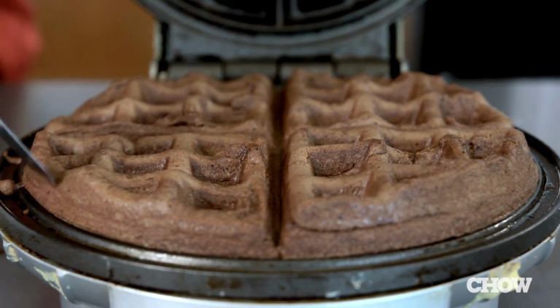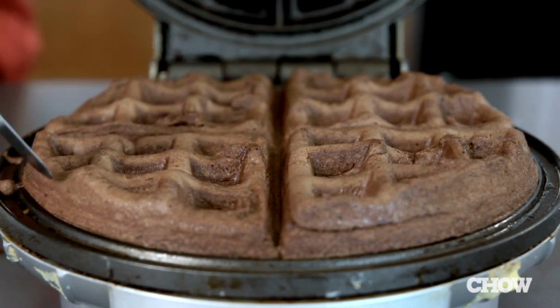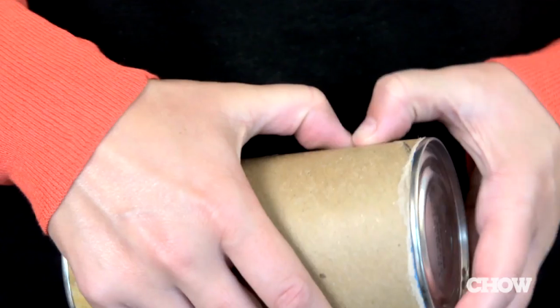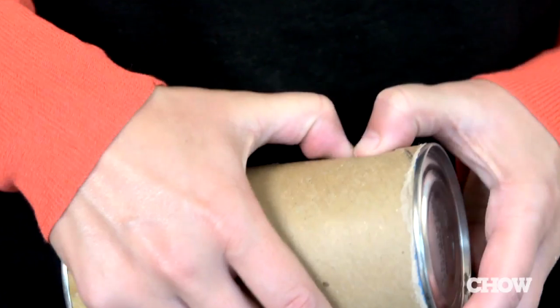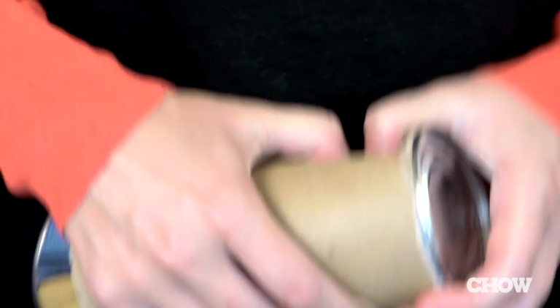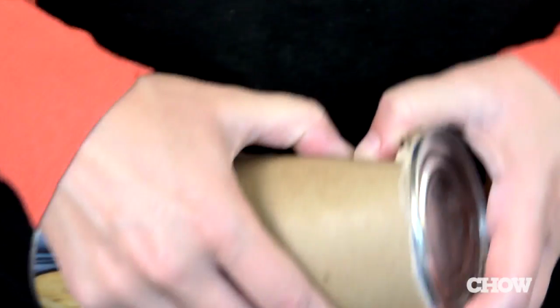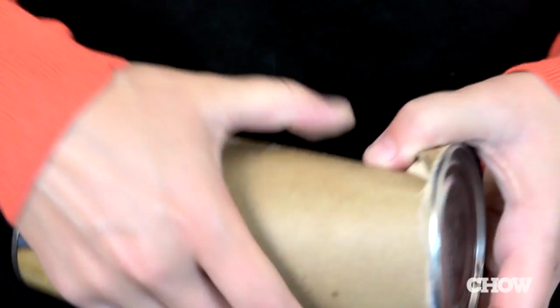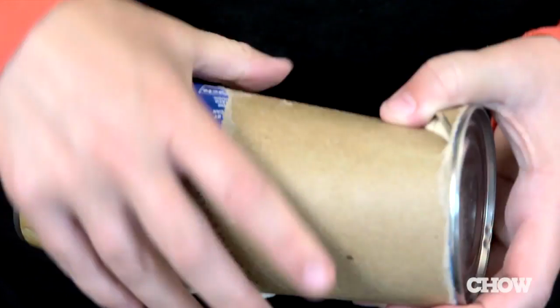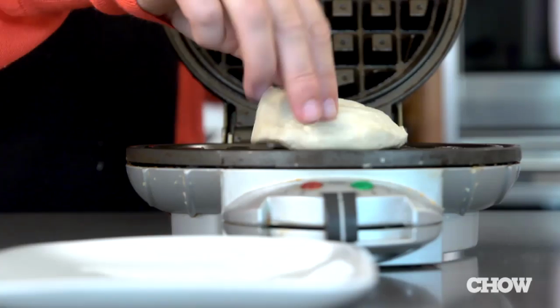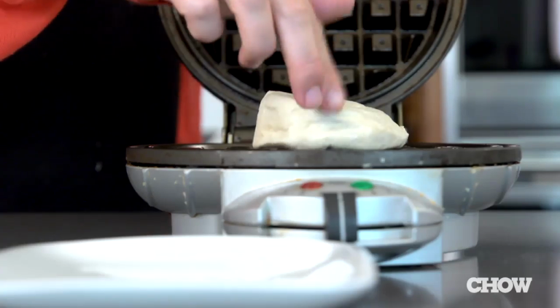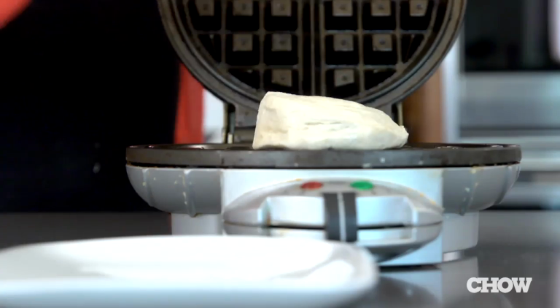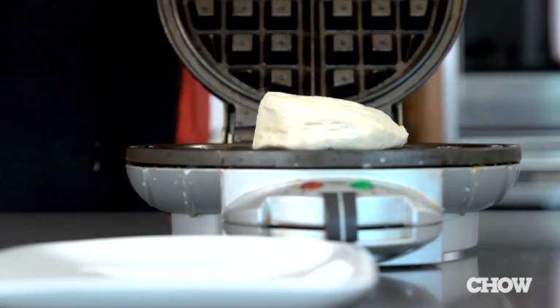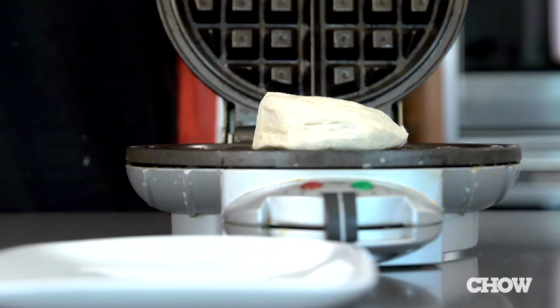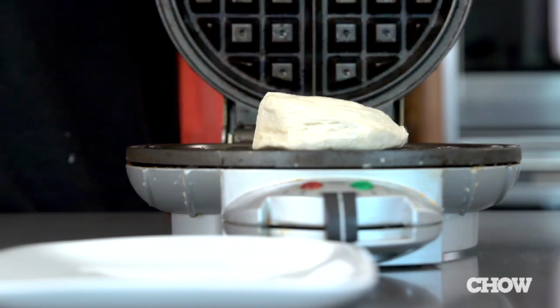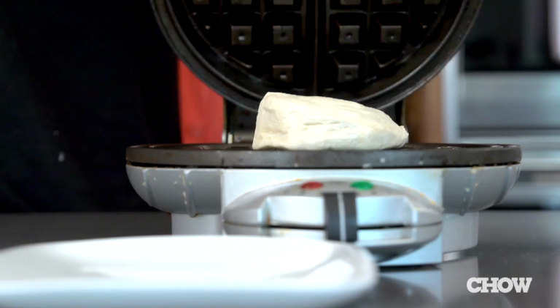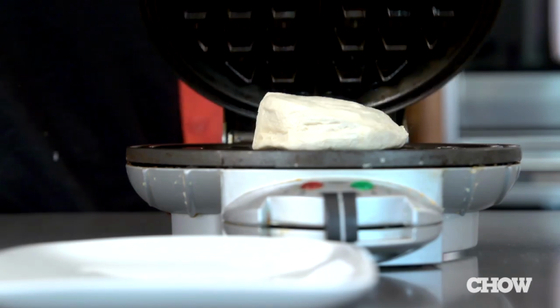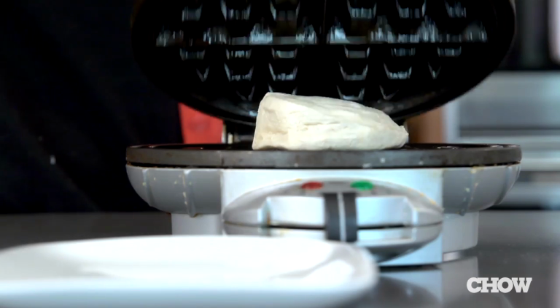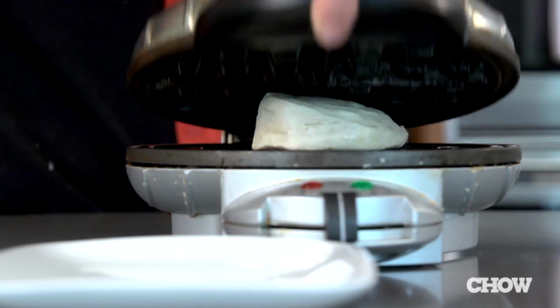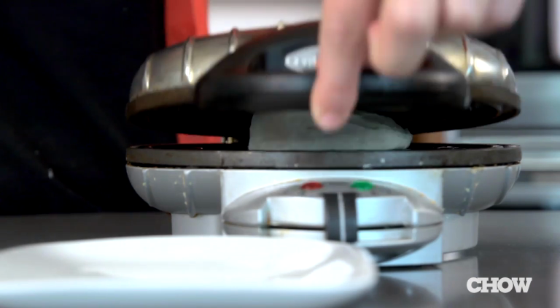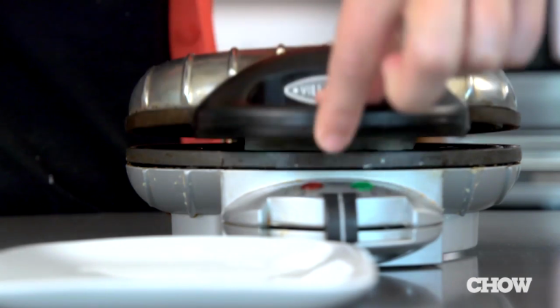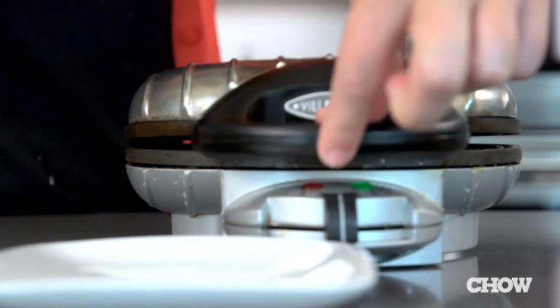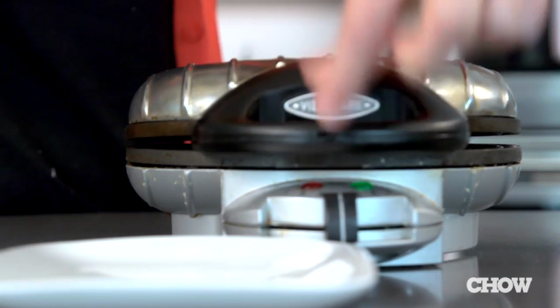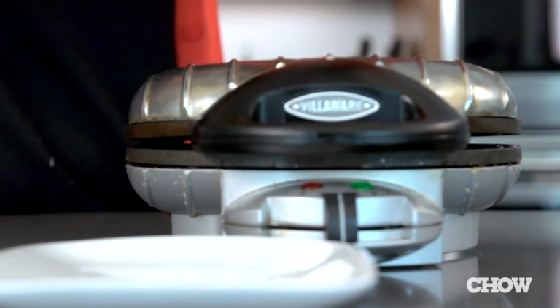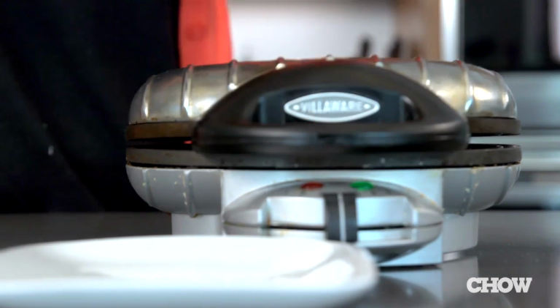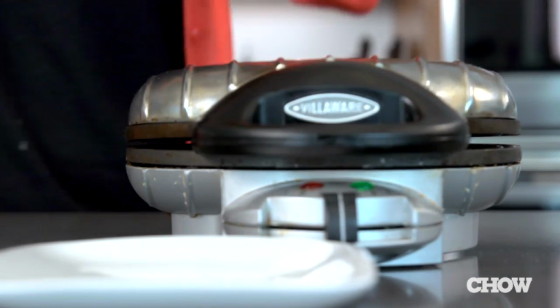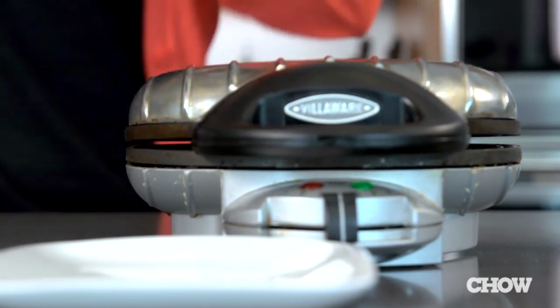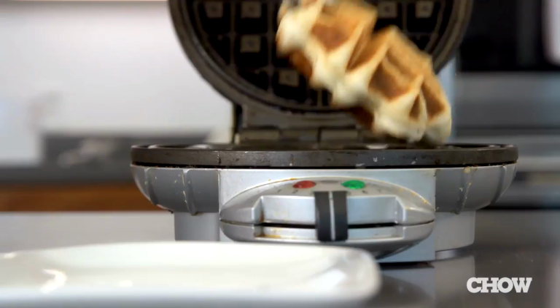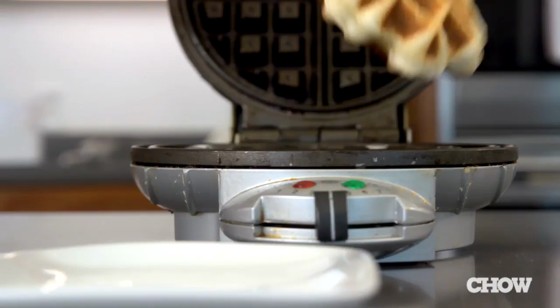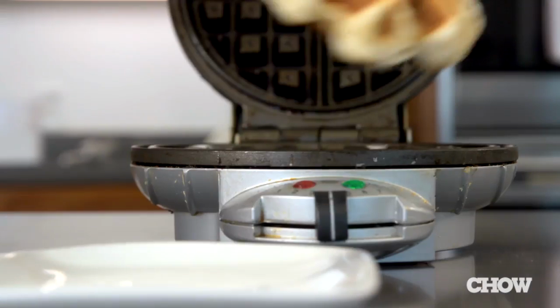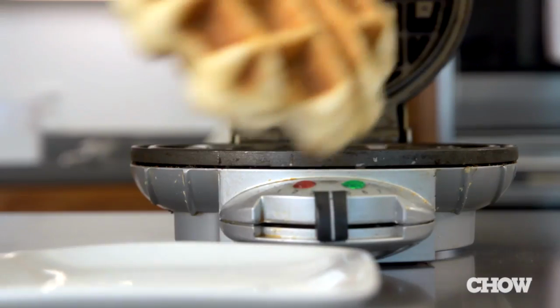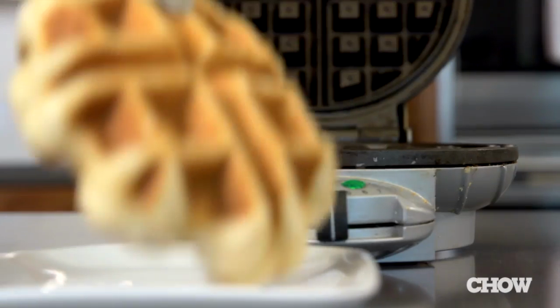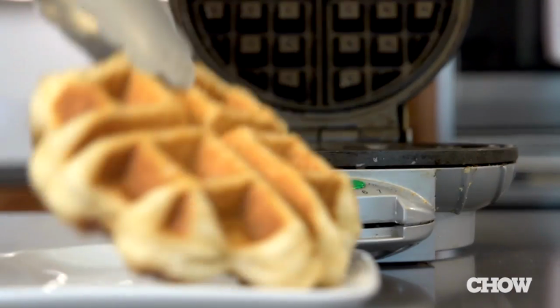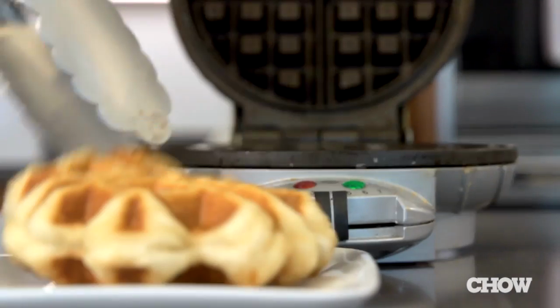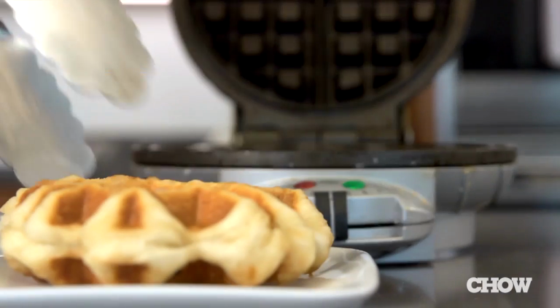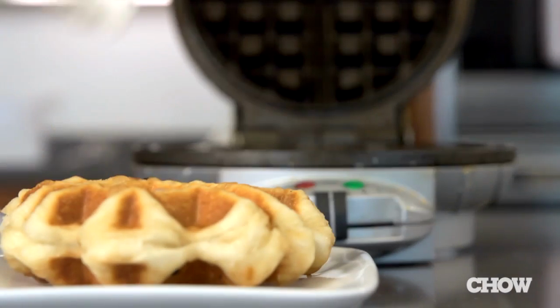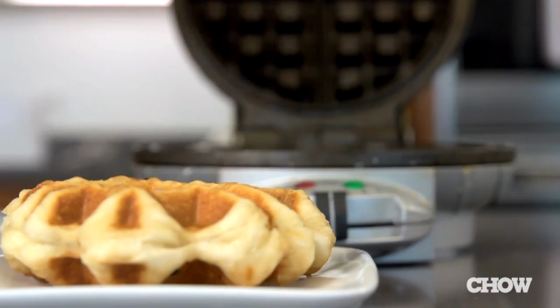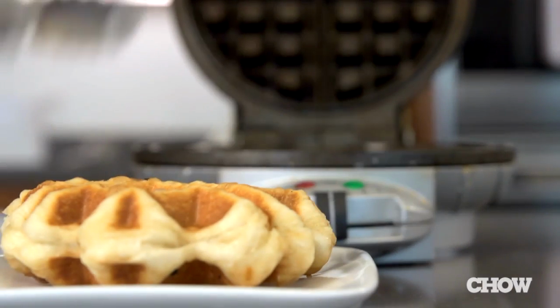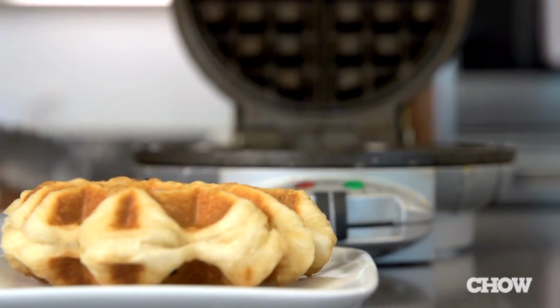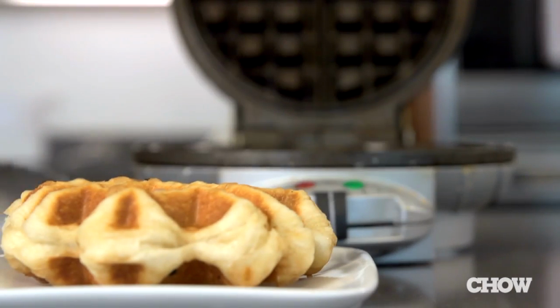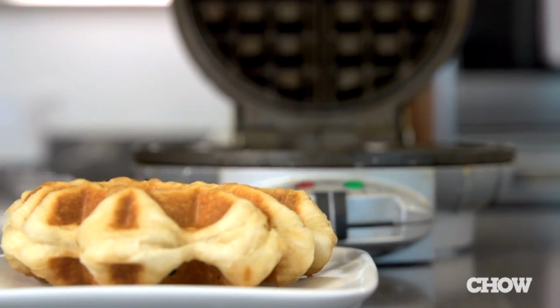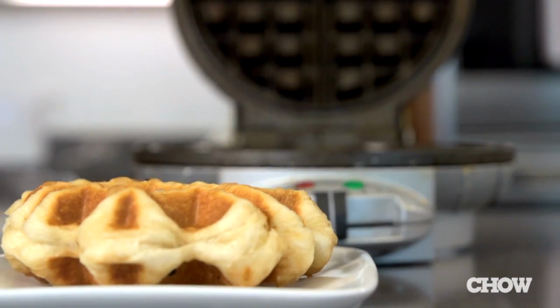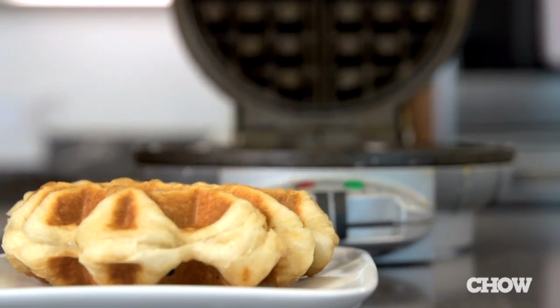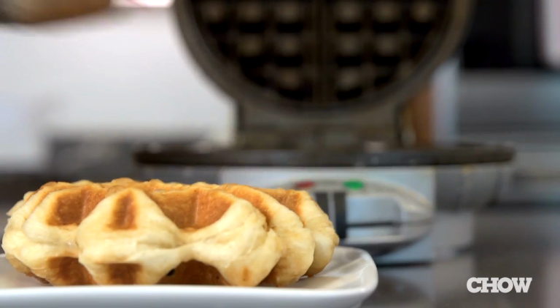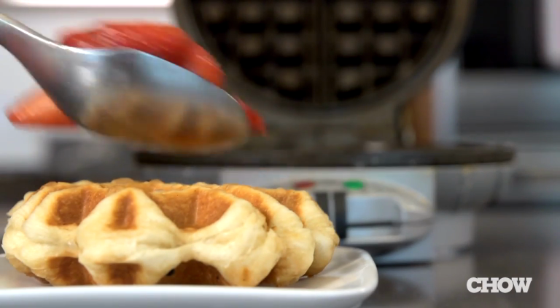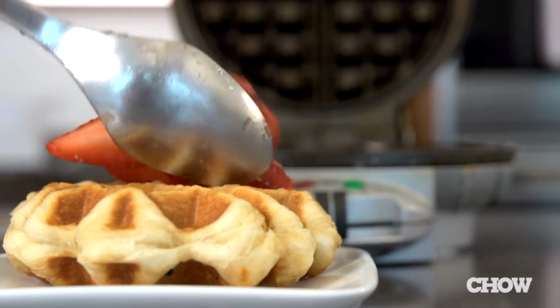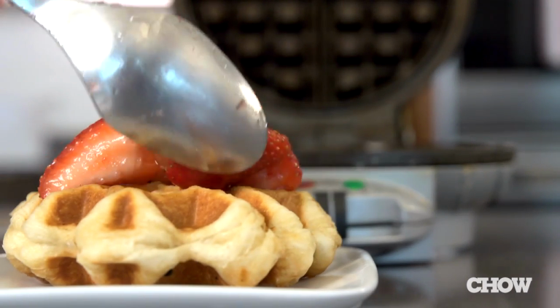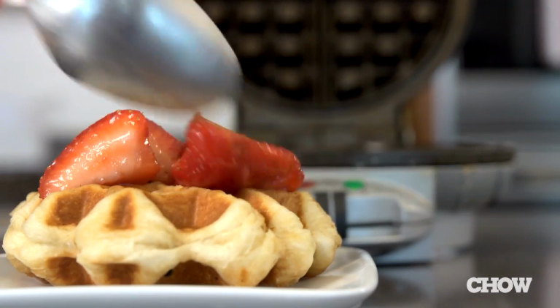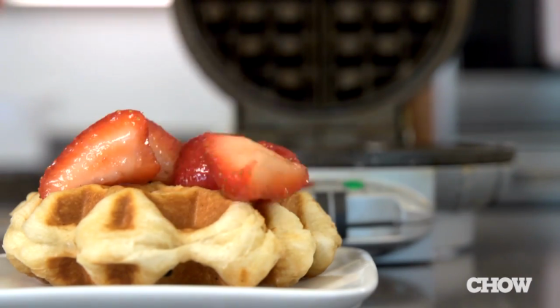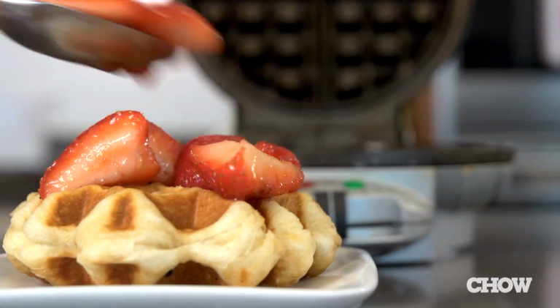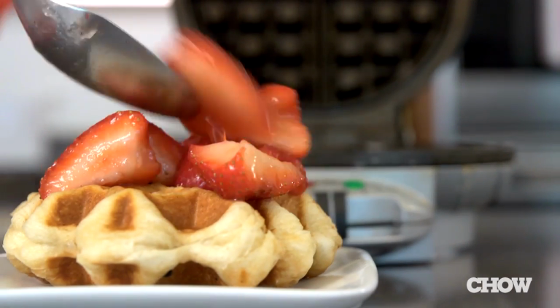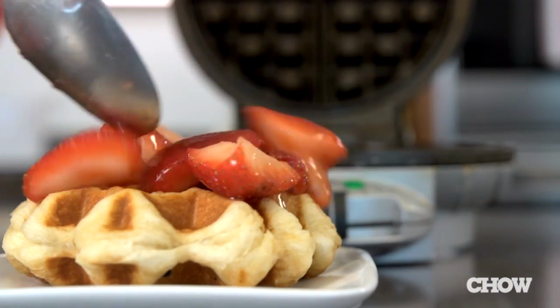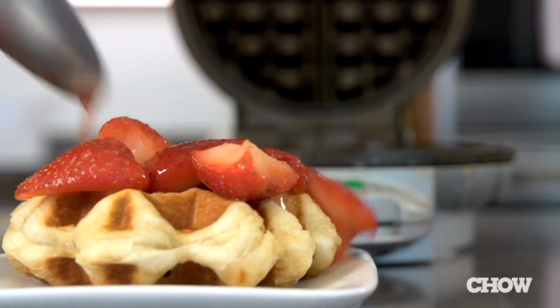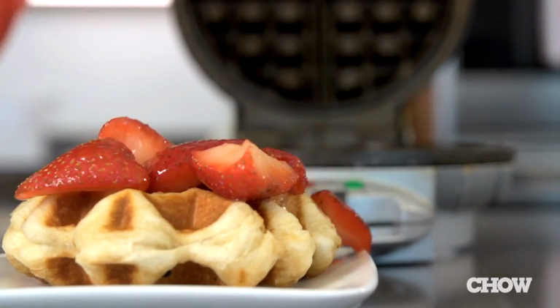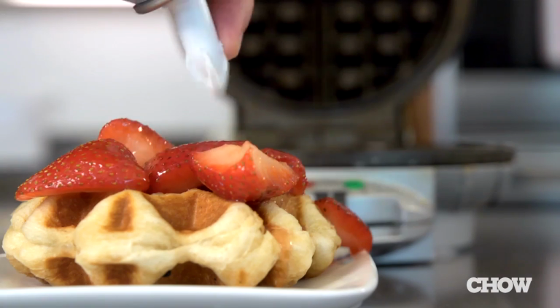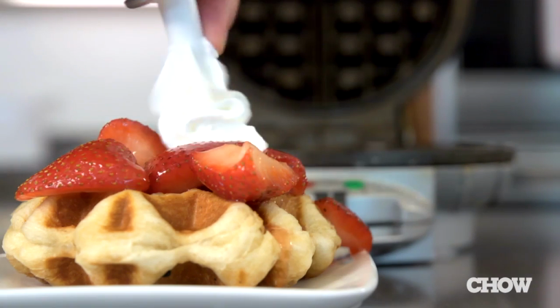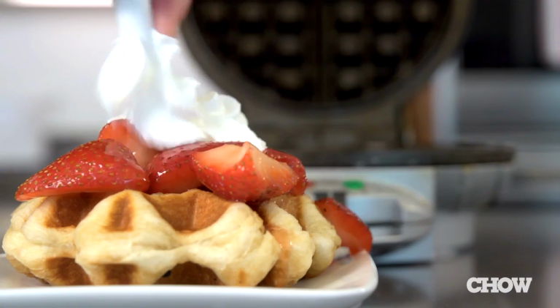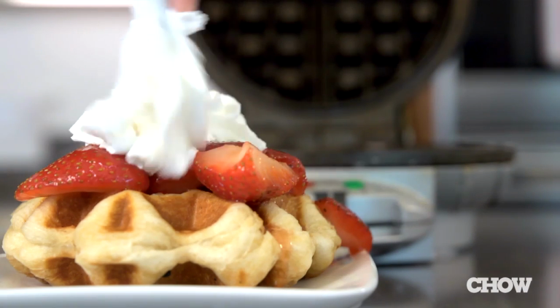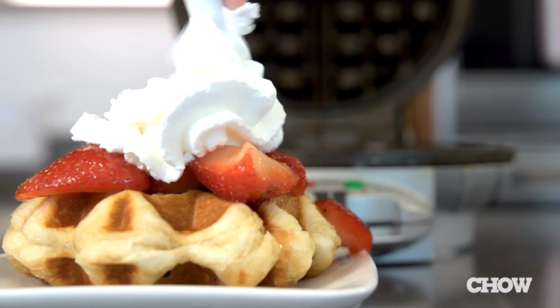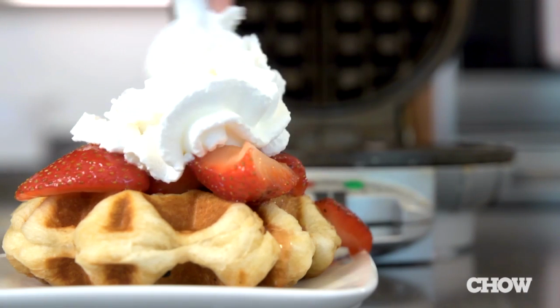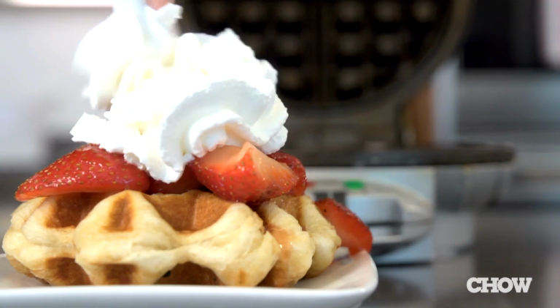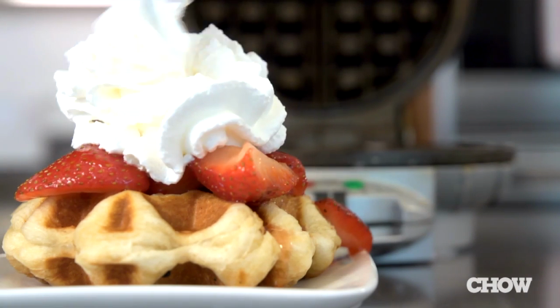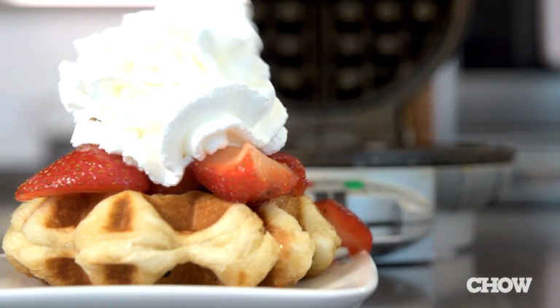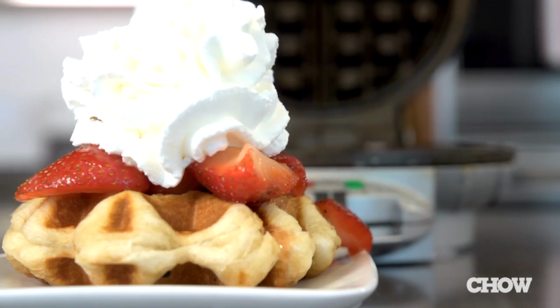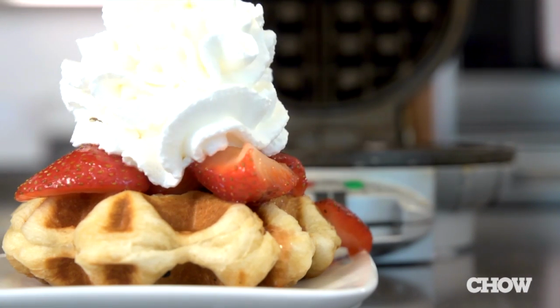Use pre-made refrigerated biscuits to make a quick strawberry shortcake. Just cook them for about 90 seconds and top with strawberries and whipped cream.